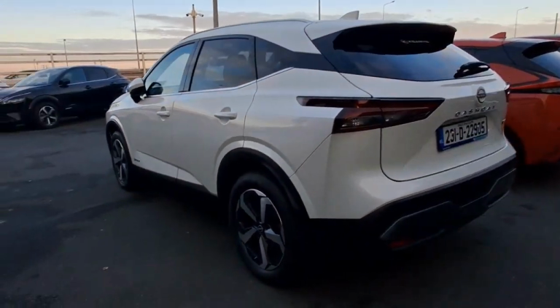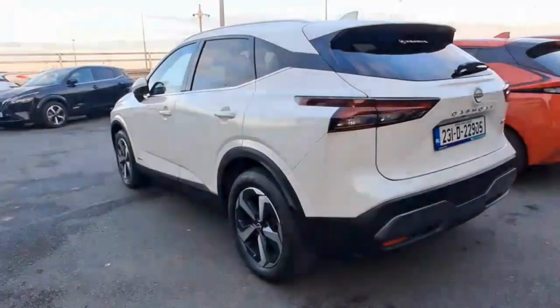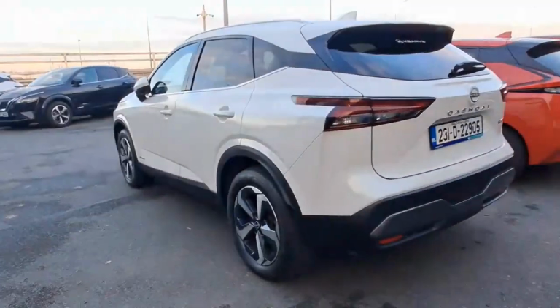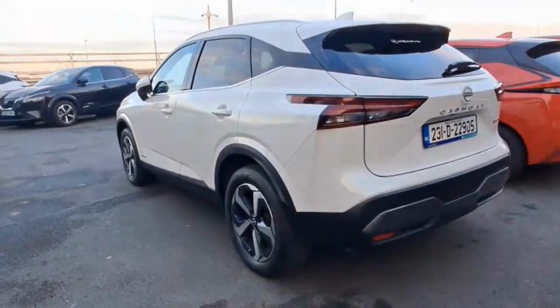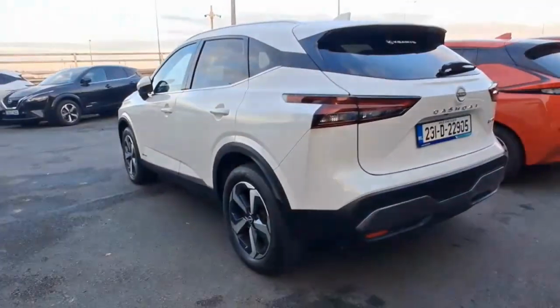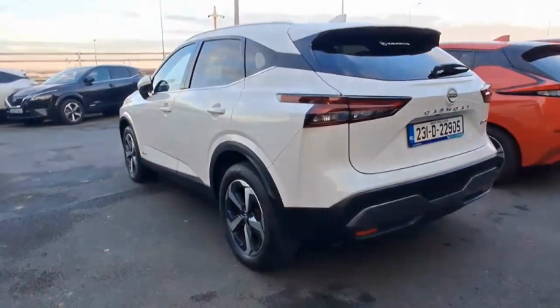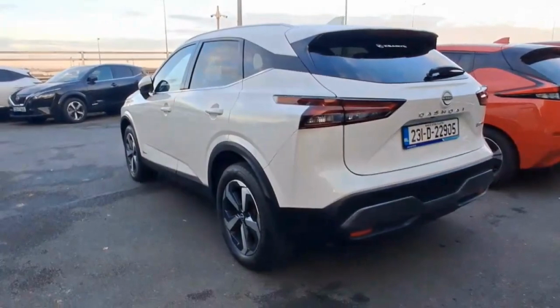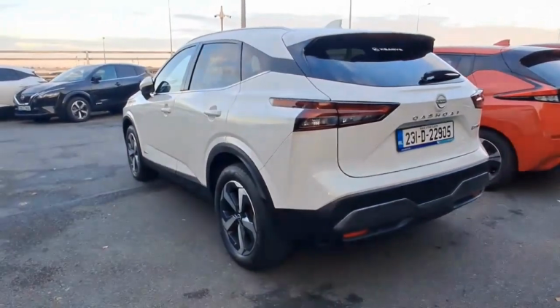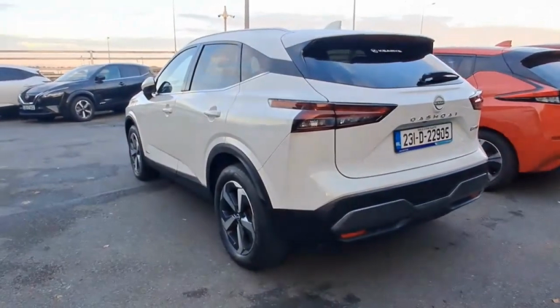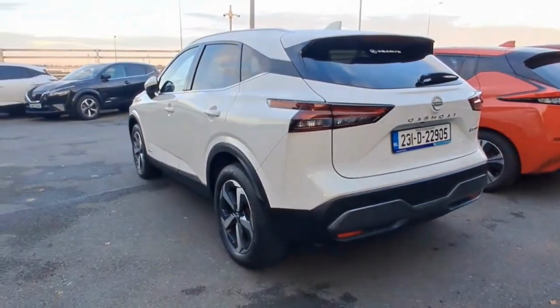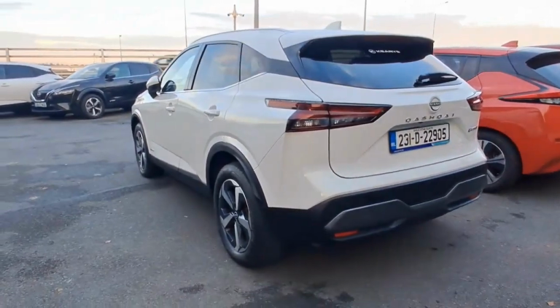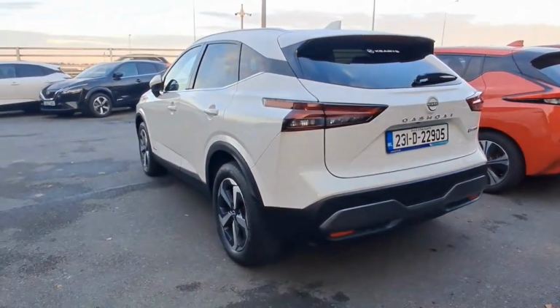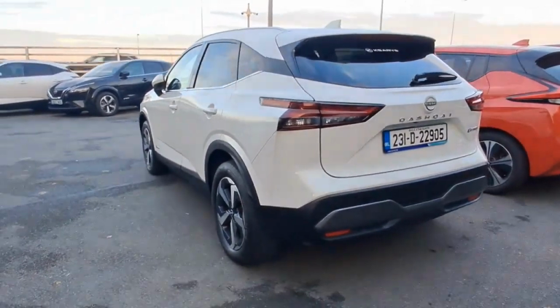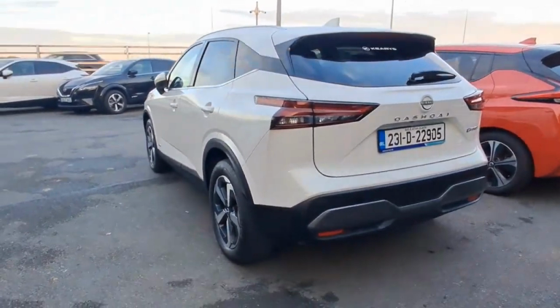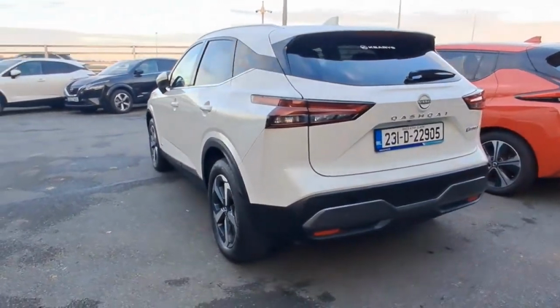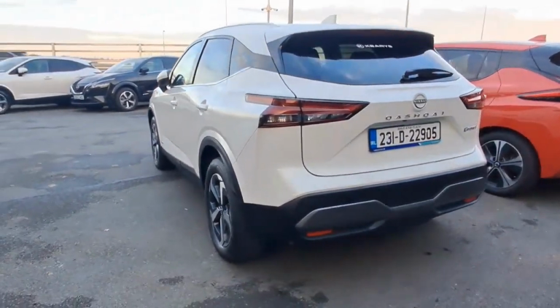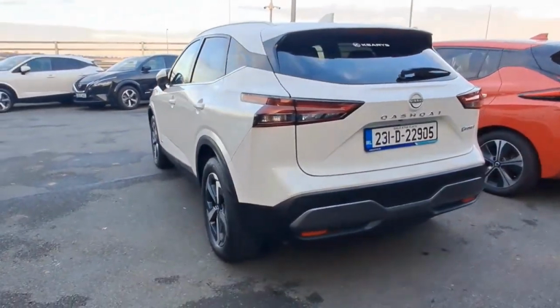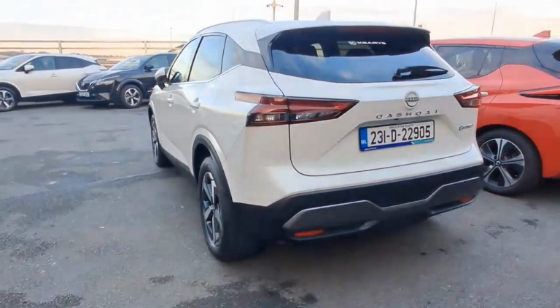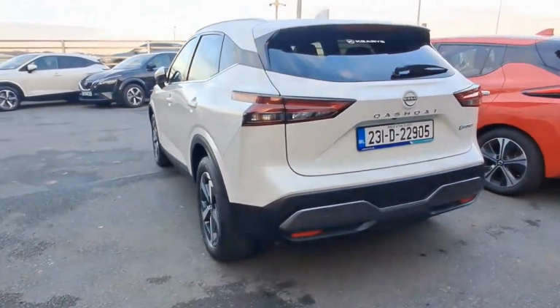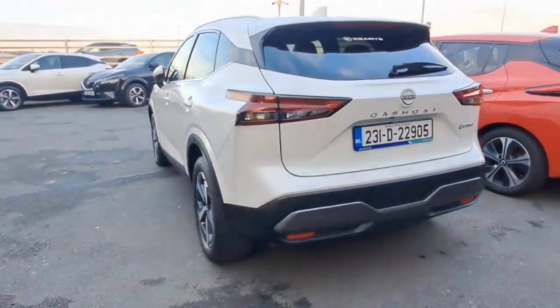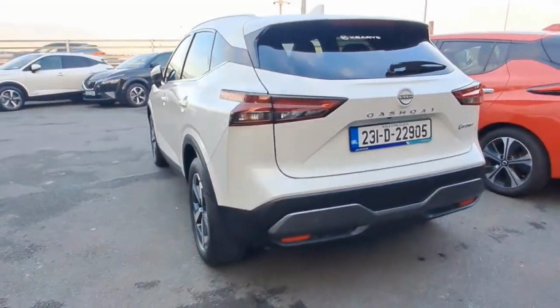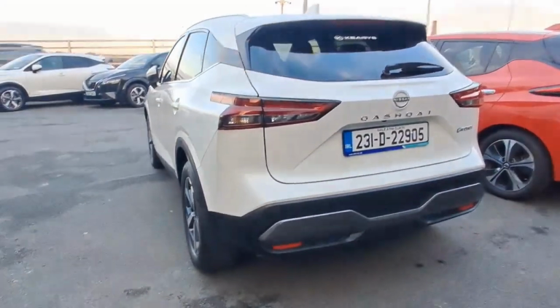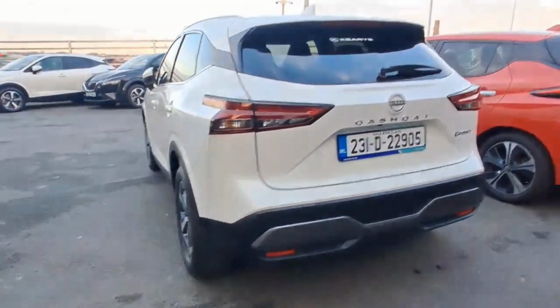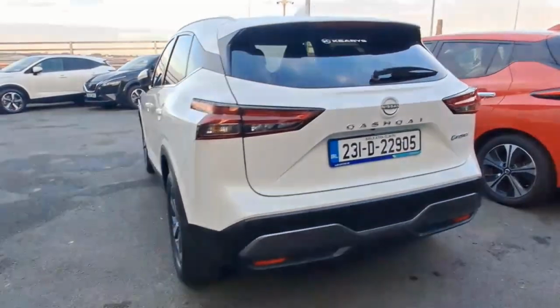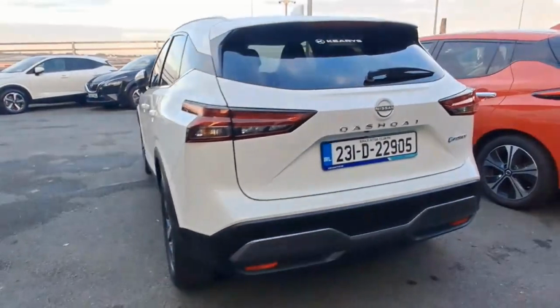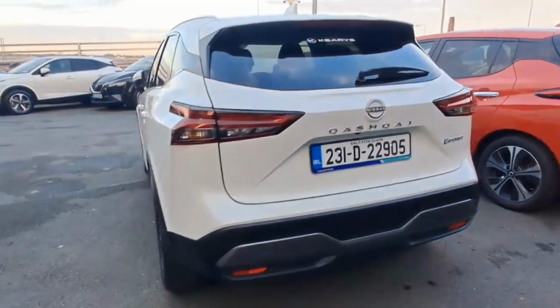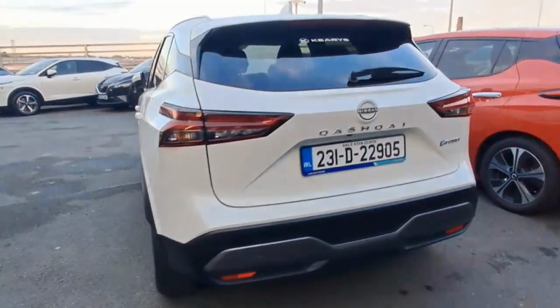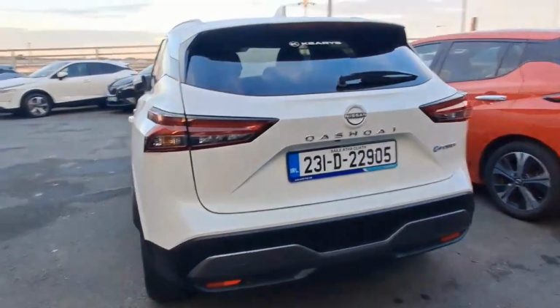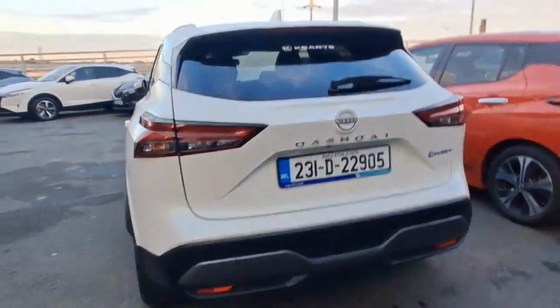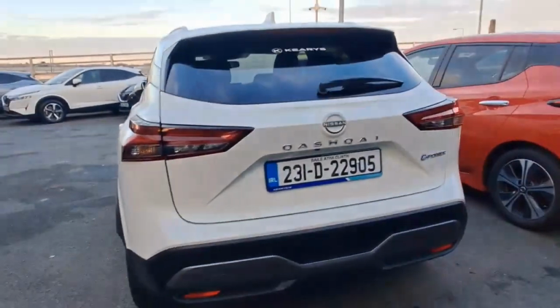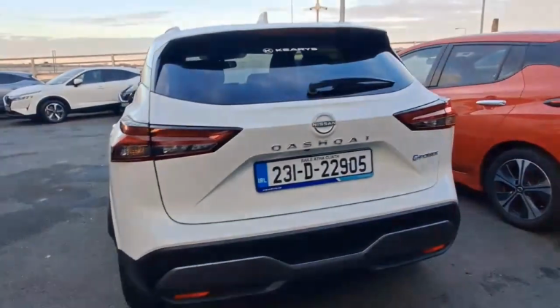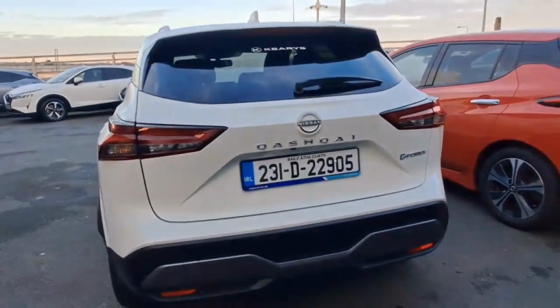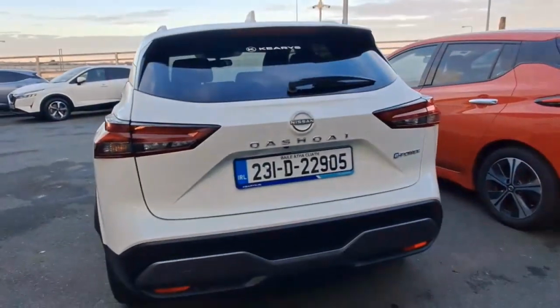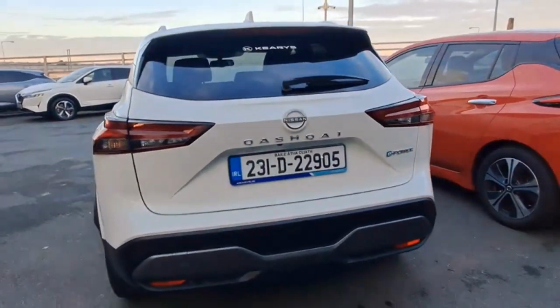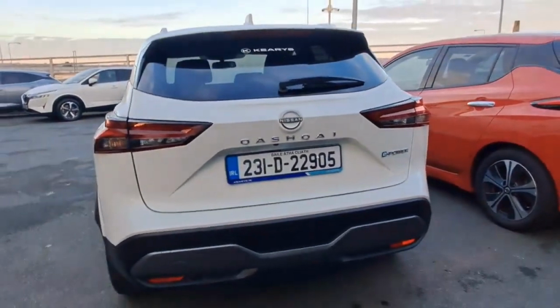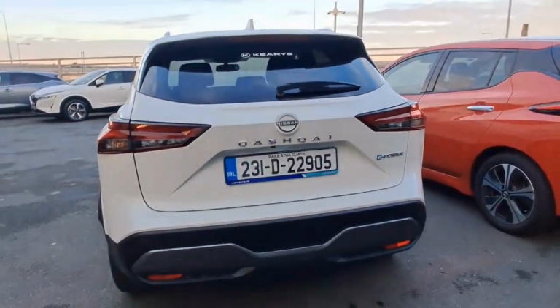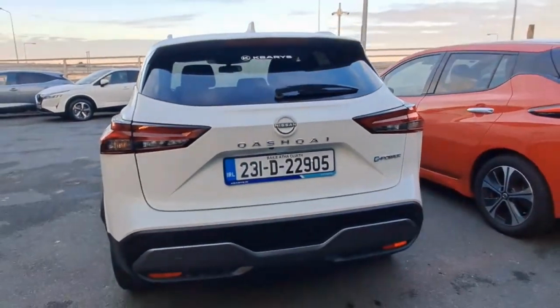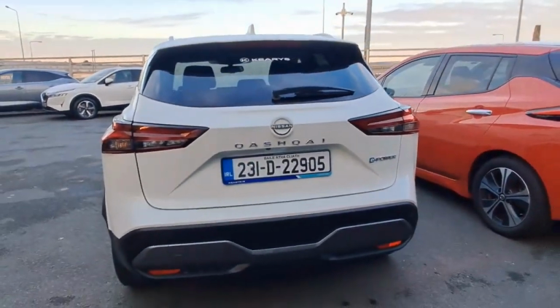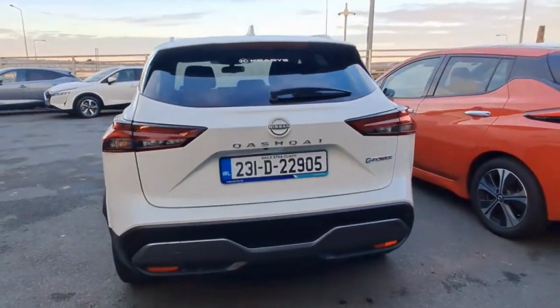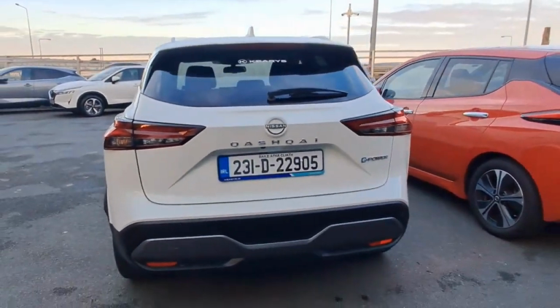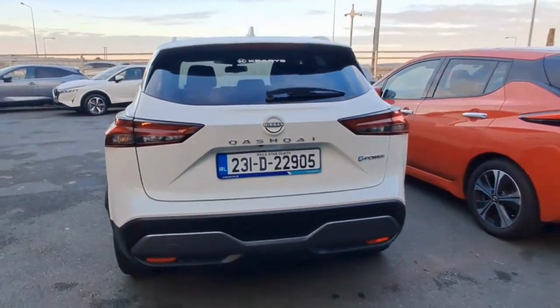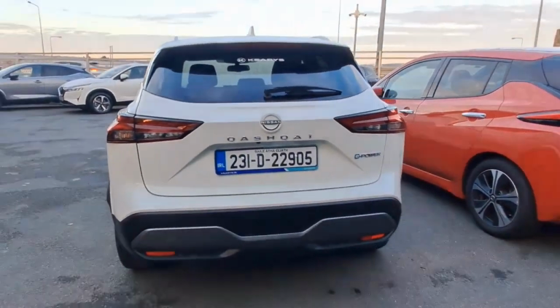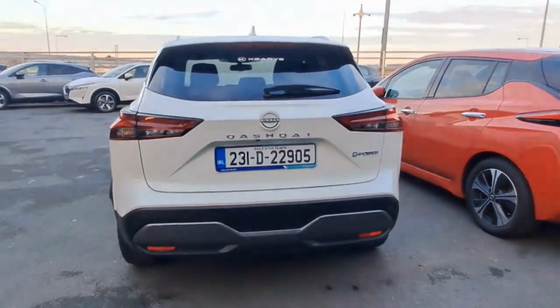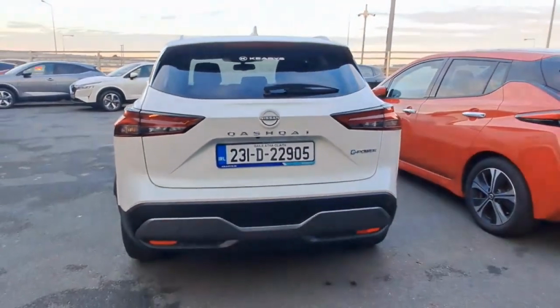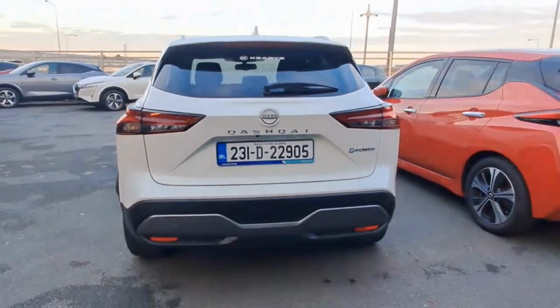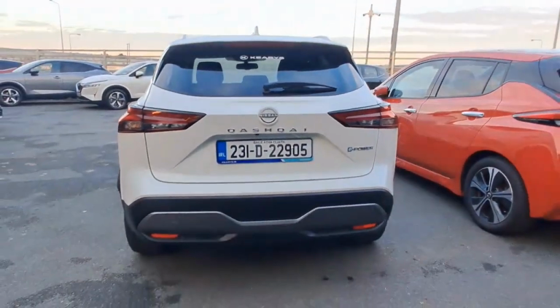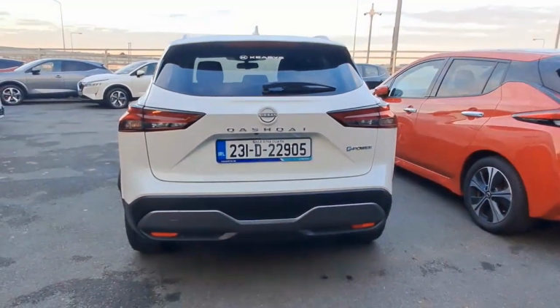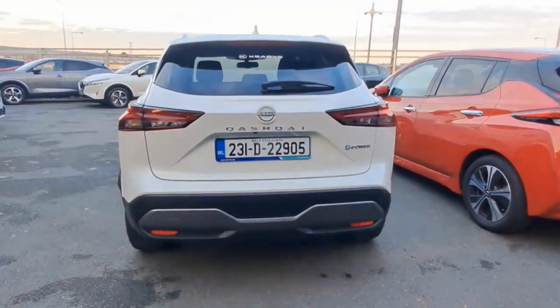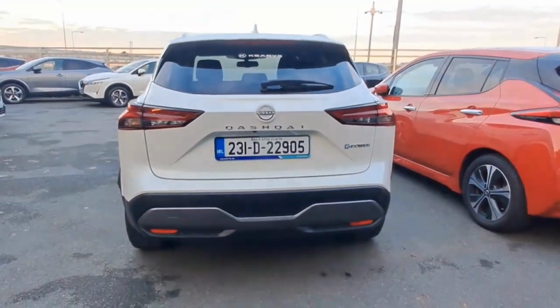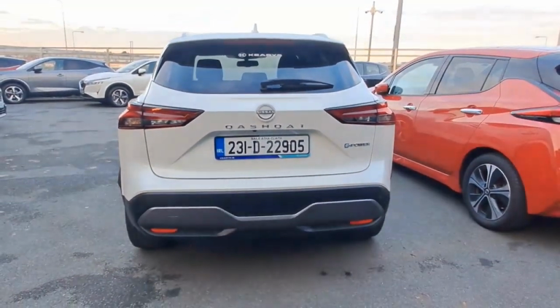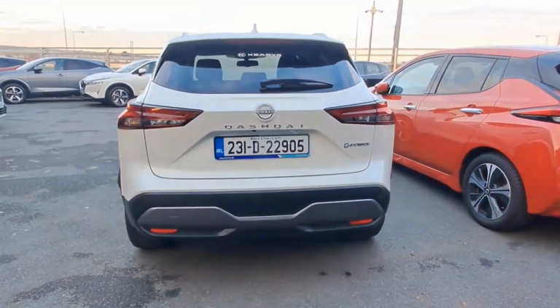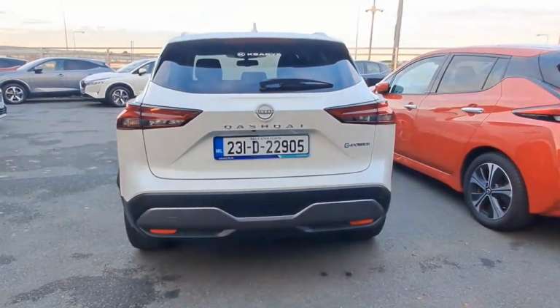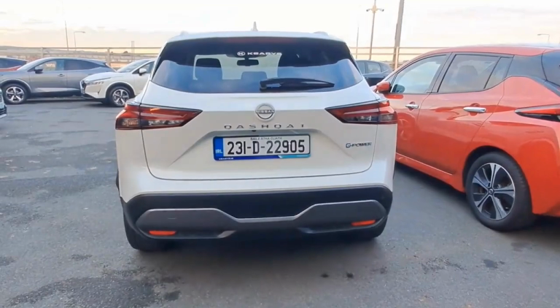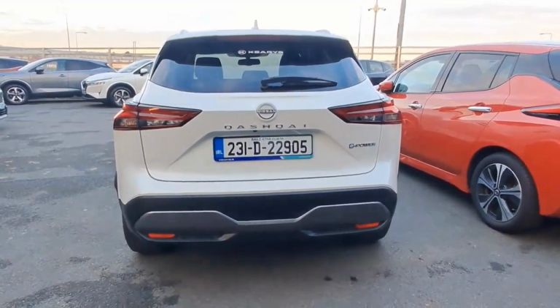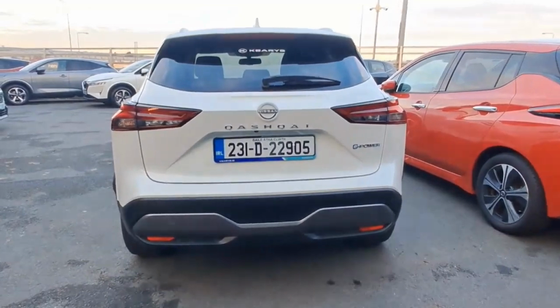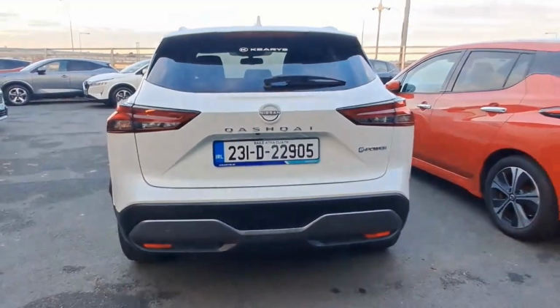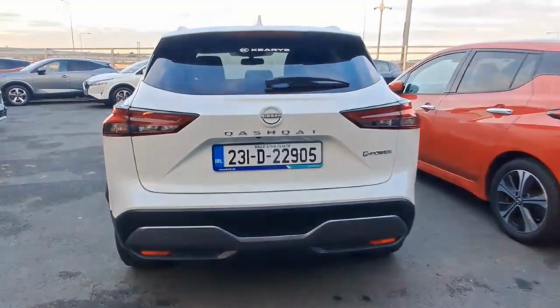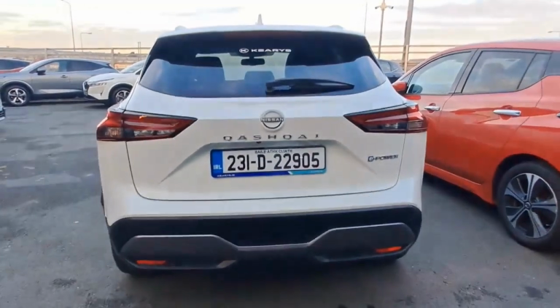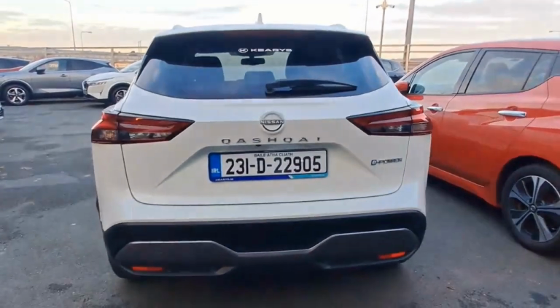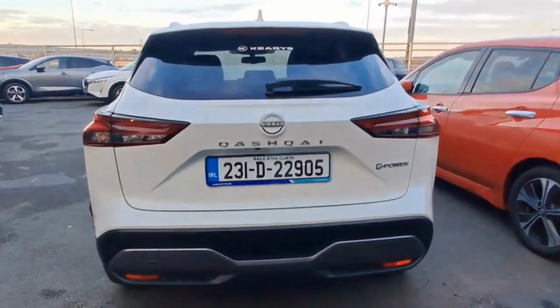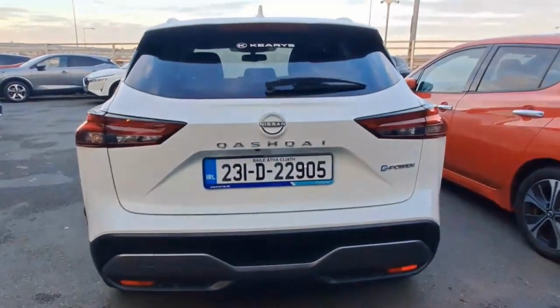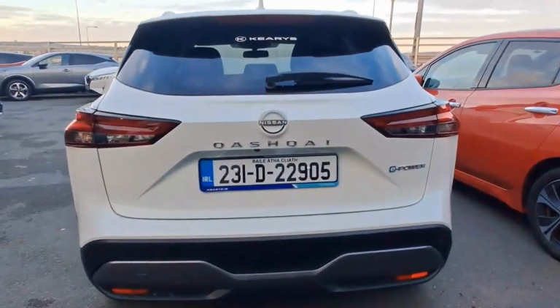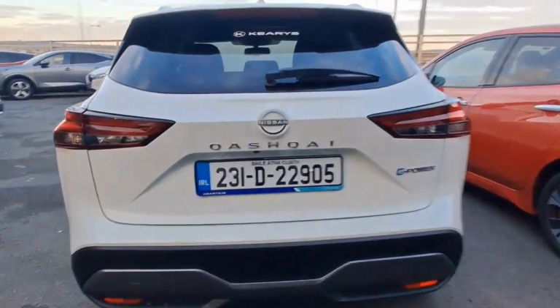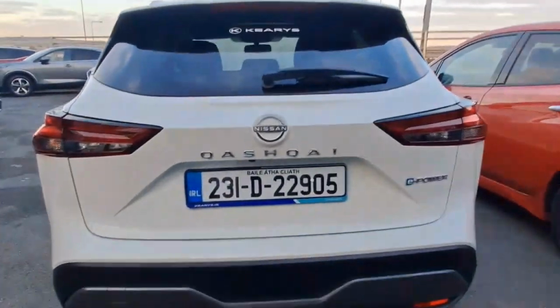This is a really nice stunning white colour, one of my personal favourites. Jumping around to the back, you have your reversing sensors and reversing camera.